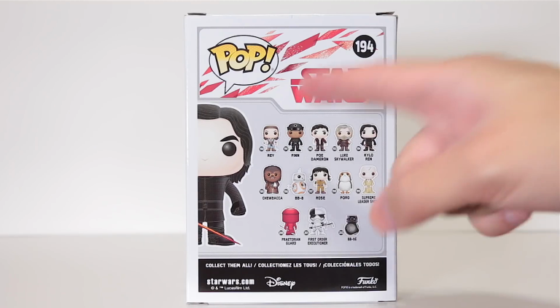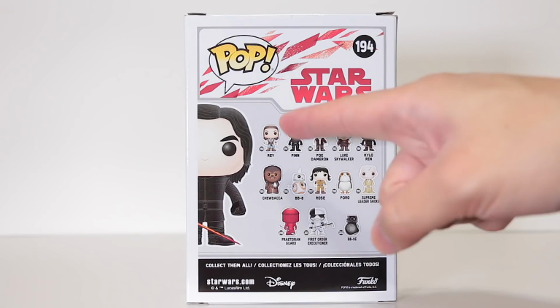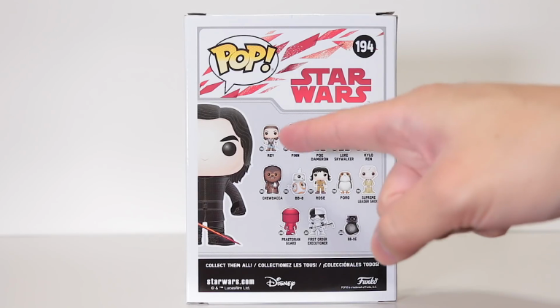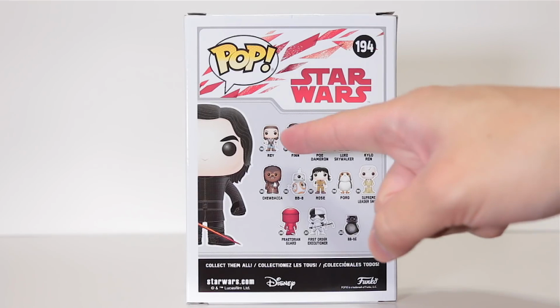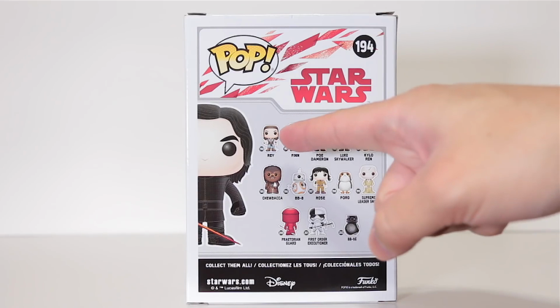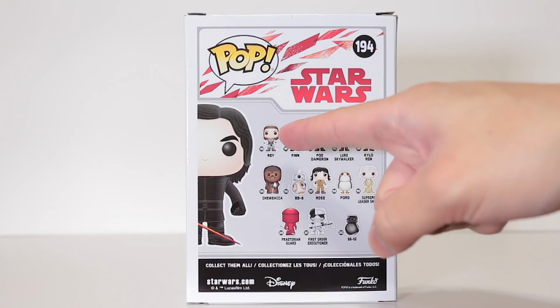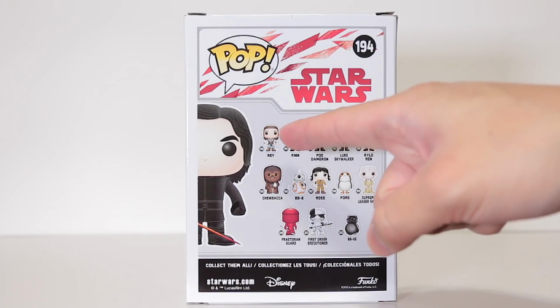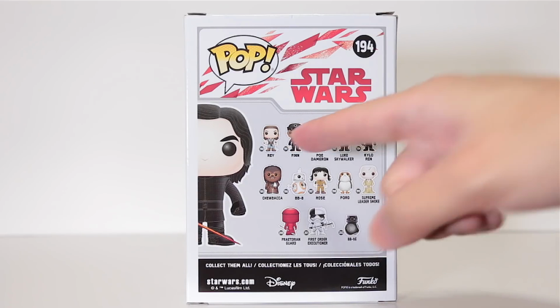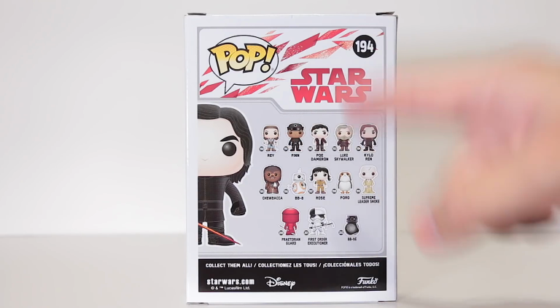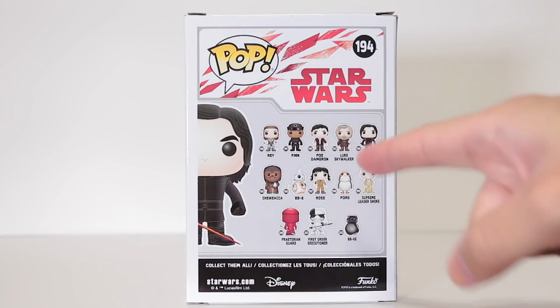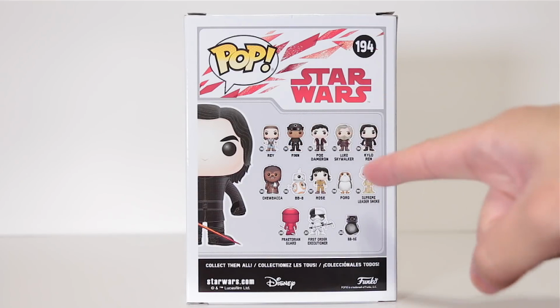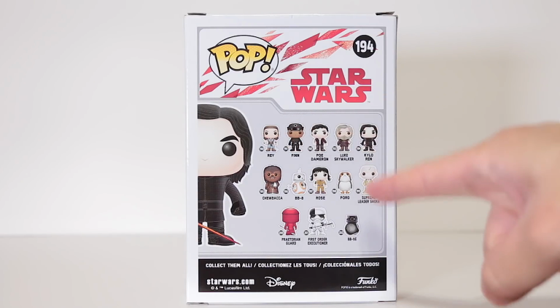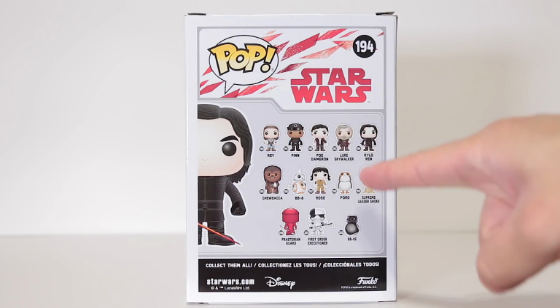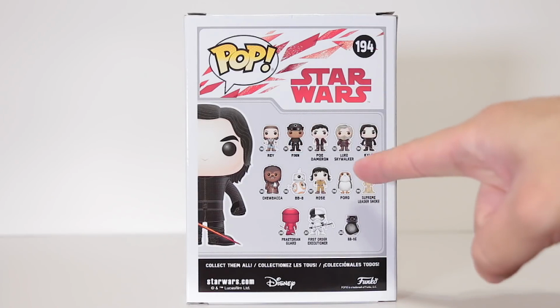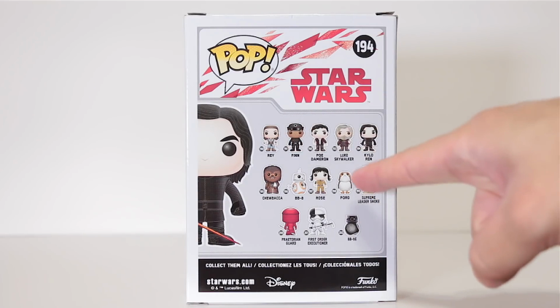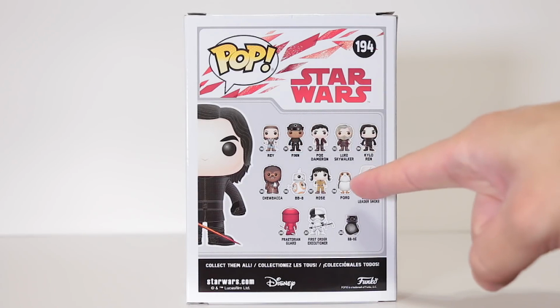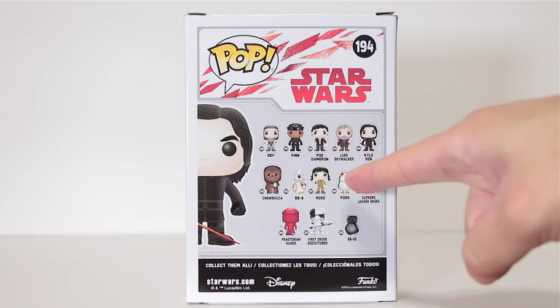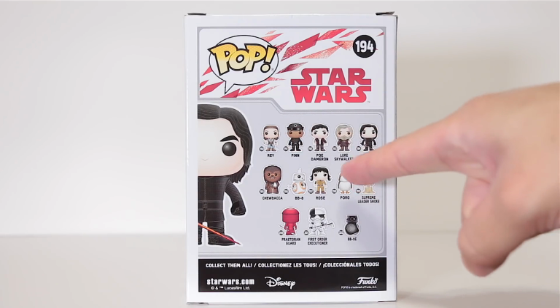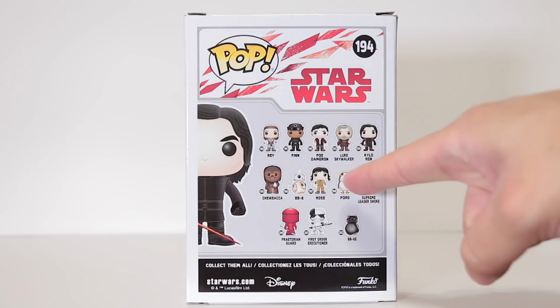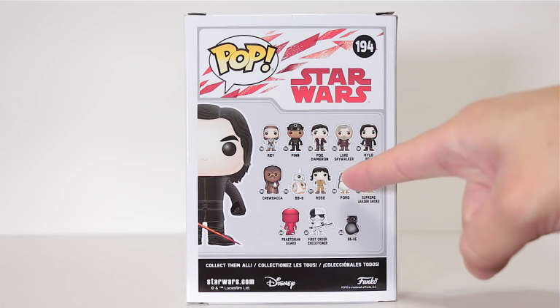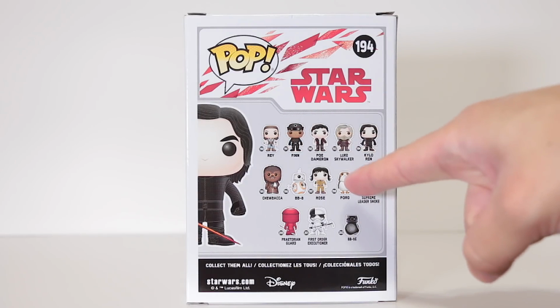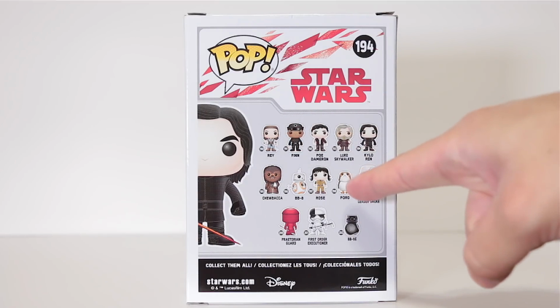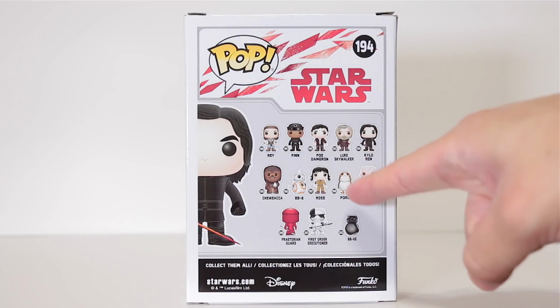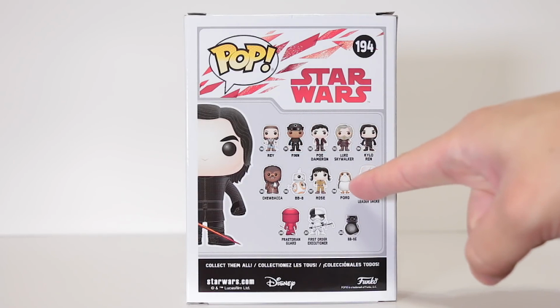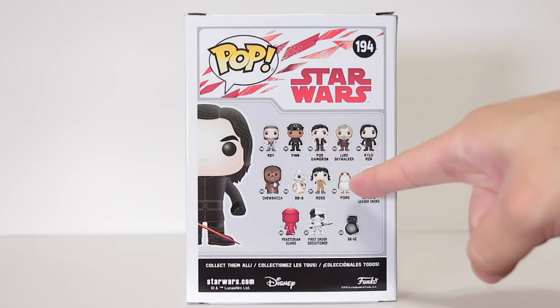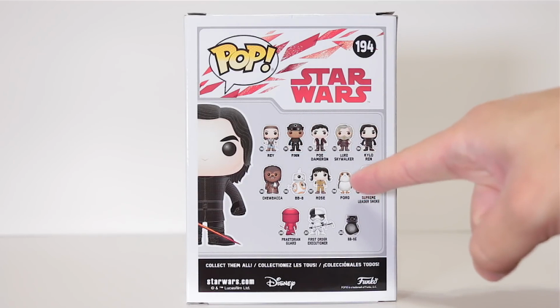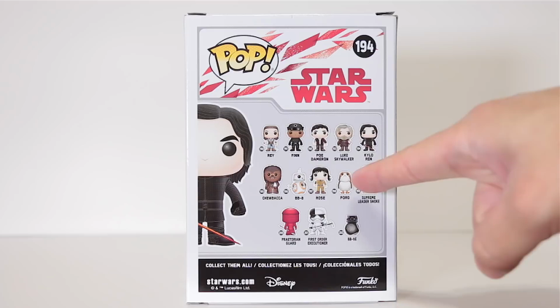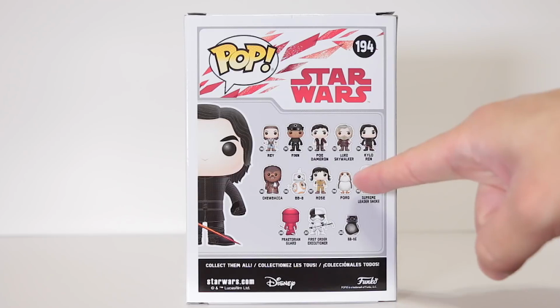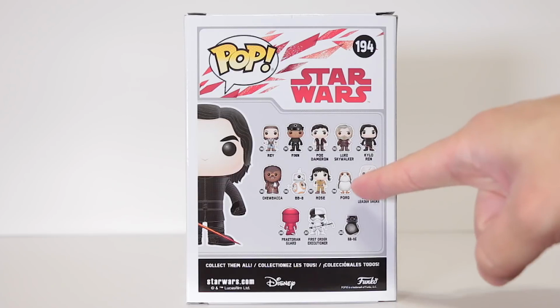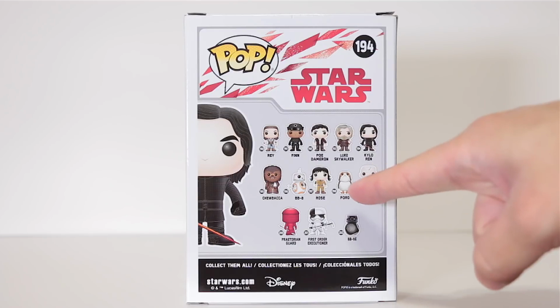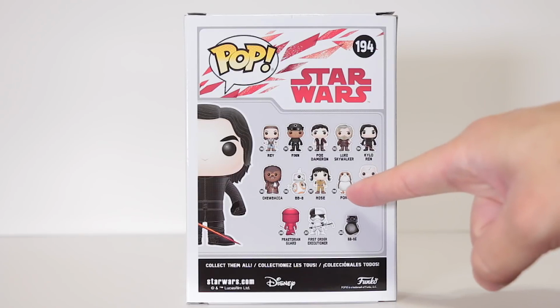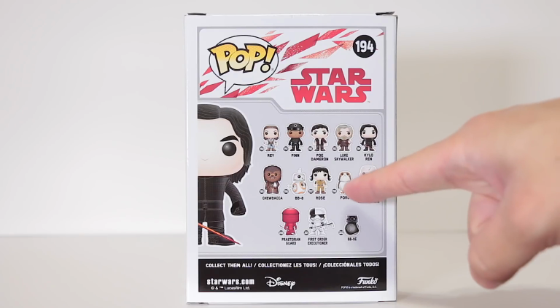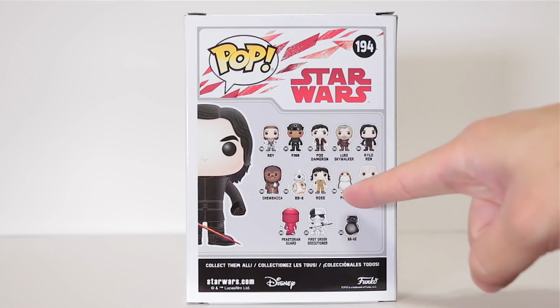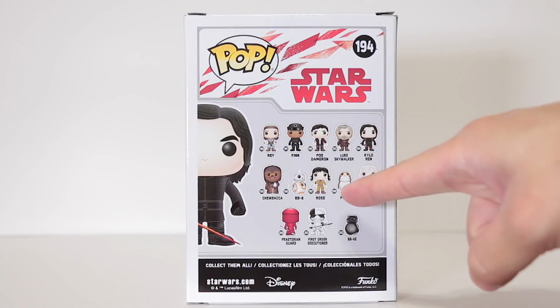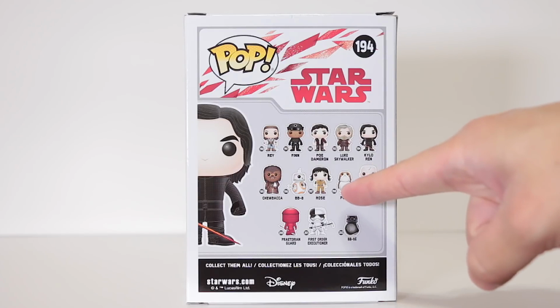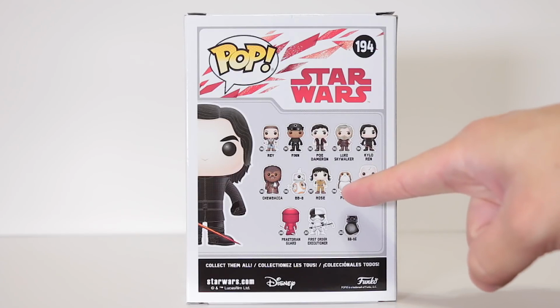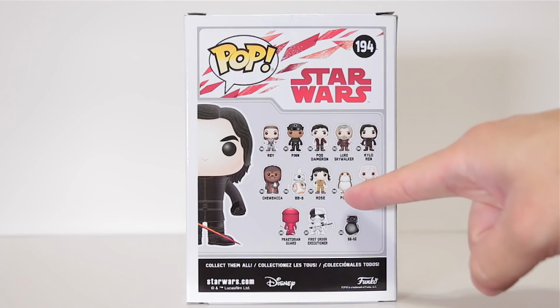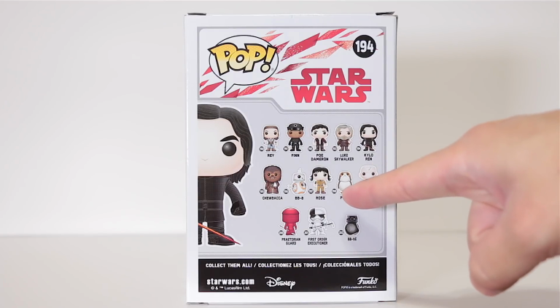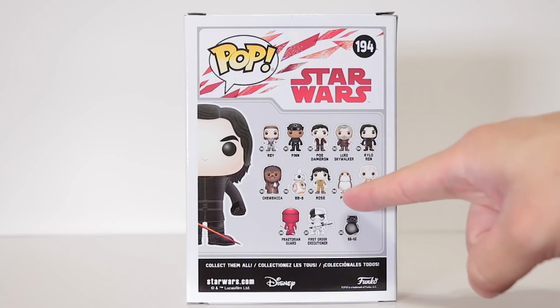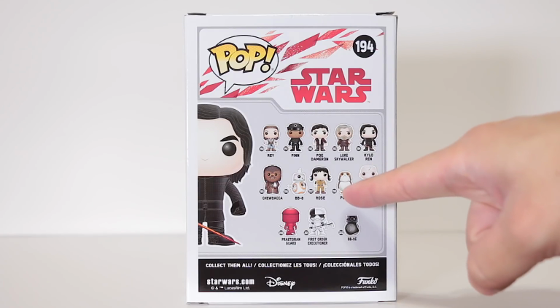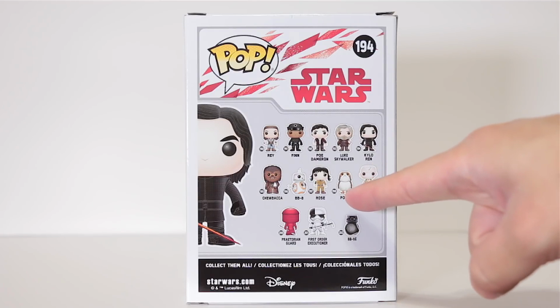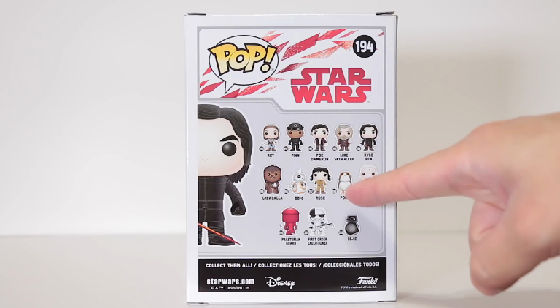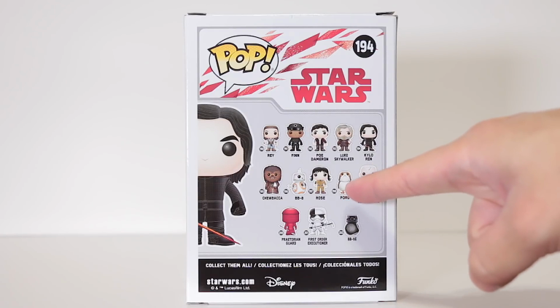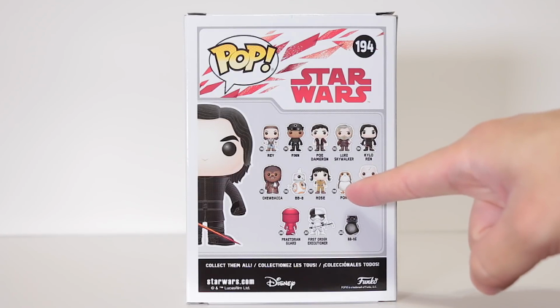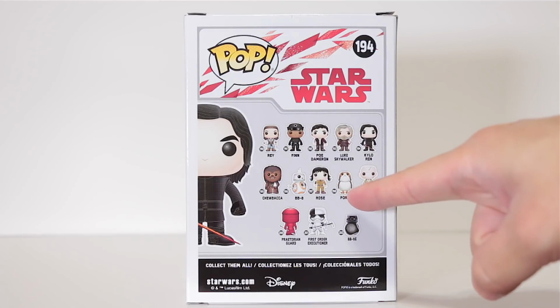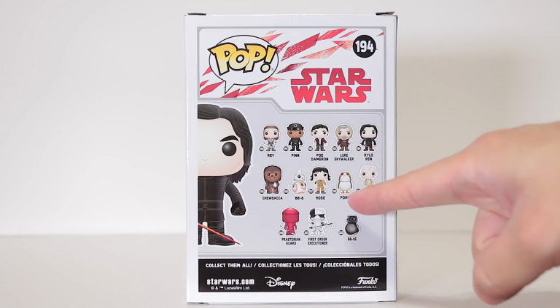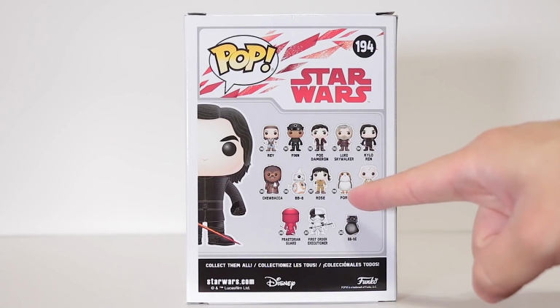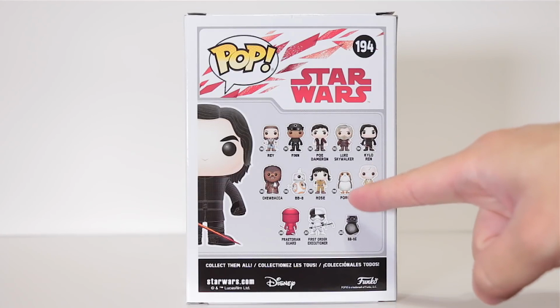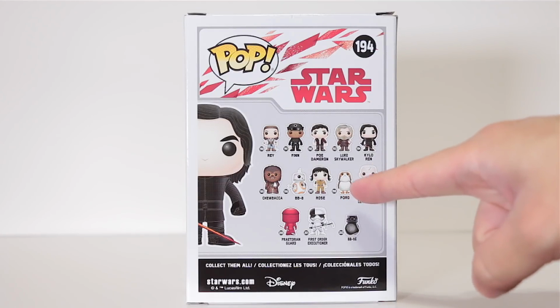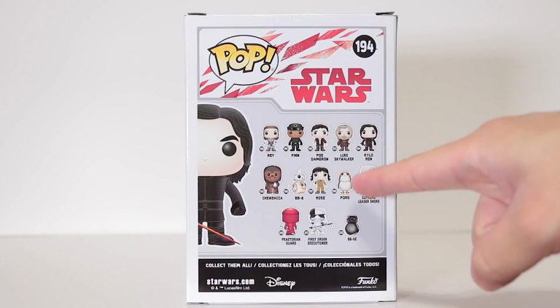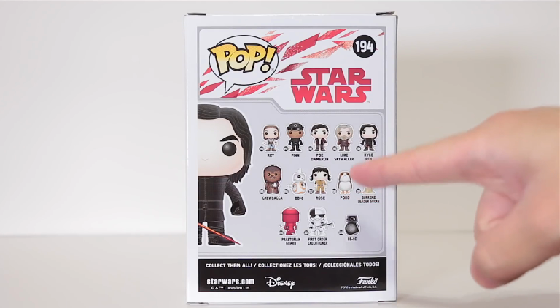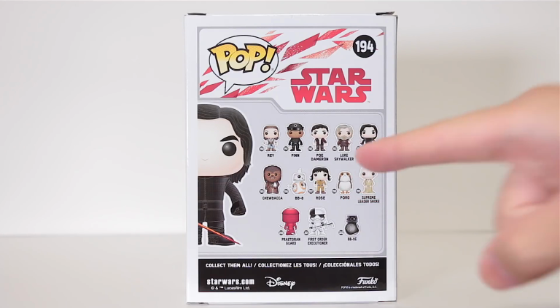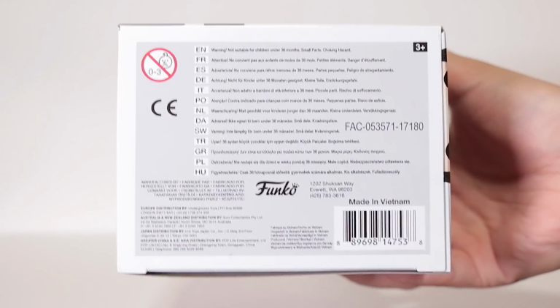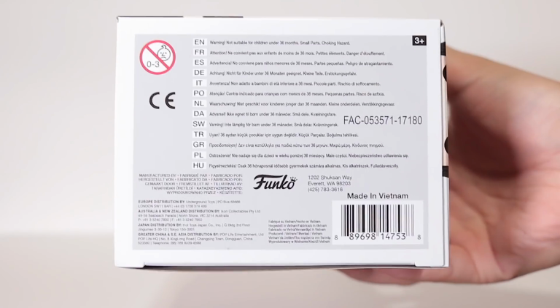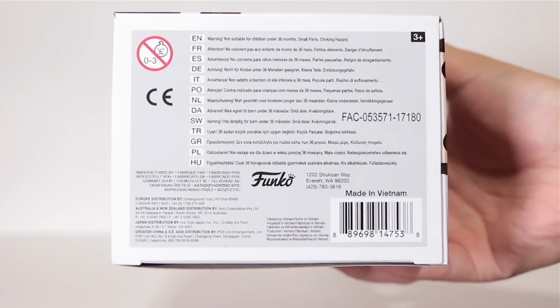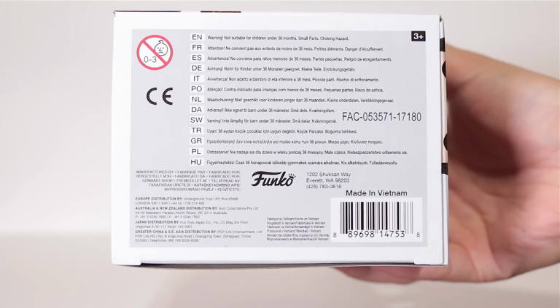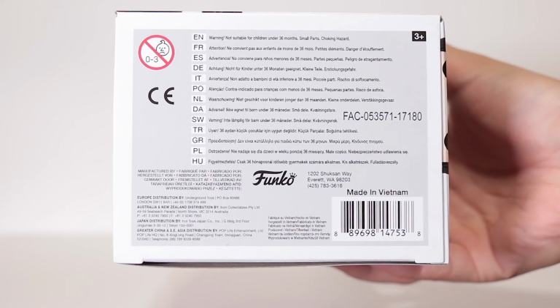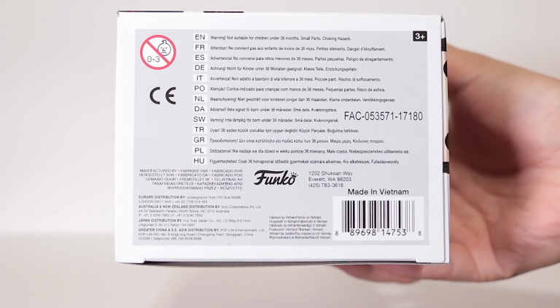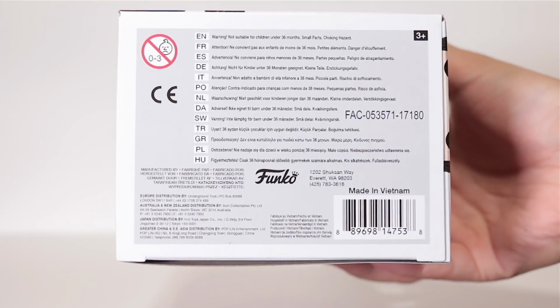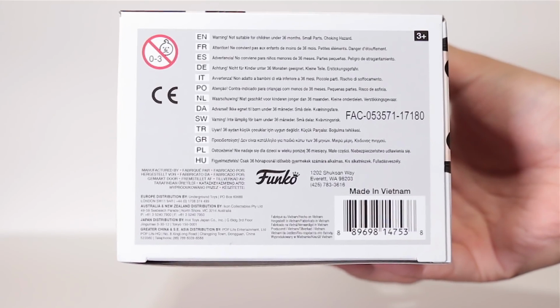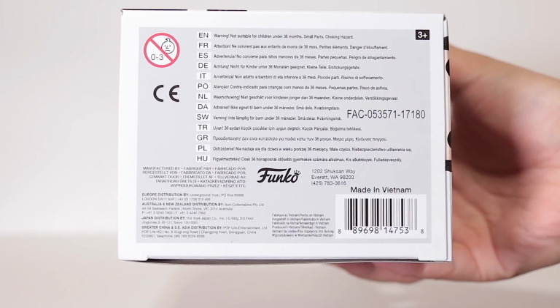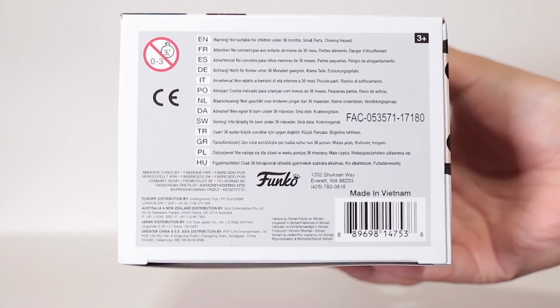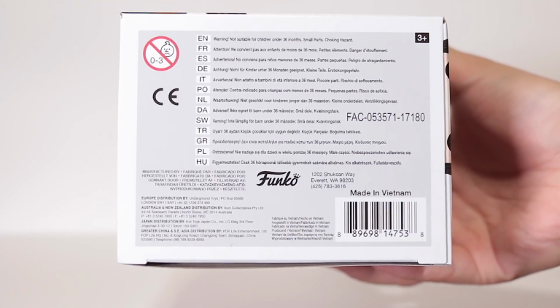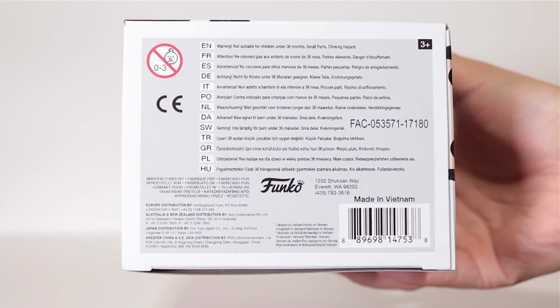I reviewed her and... better not be the next Jar Jar Binks. Porg. And here's the bottom with the UPC-ing.